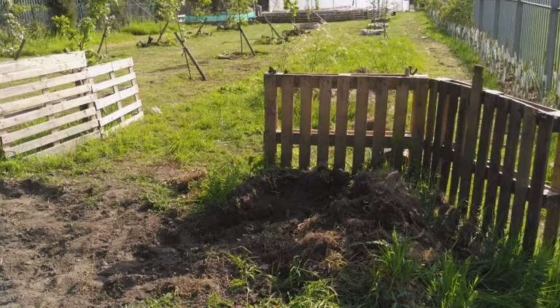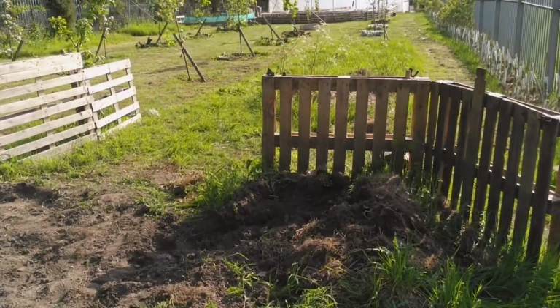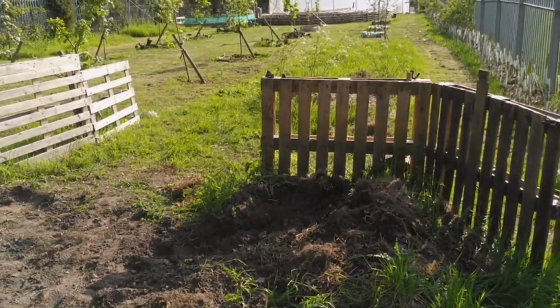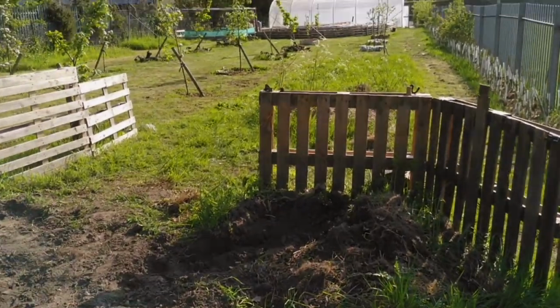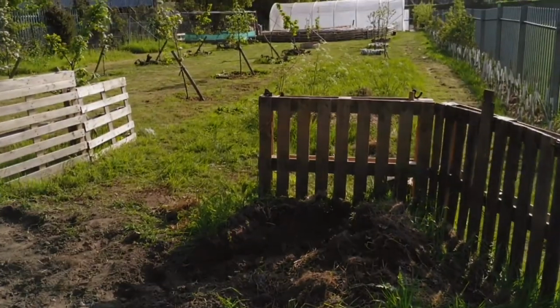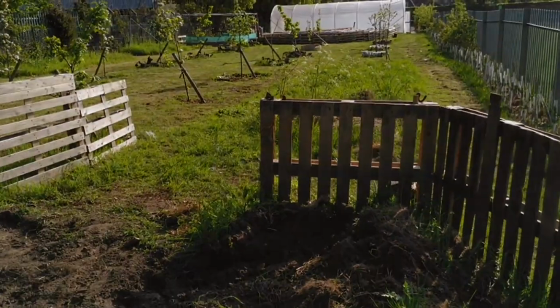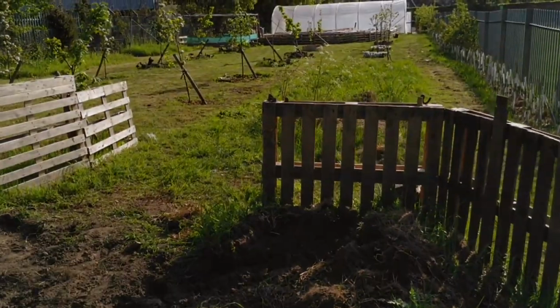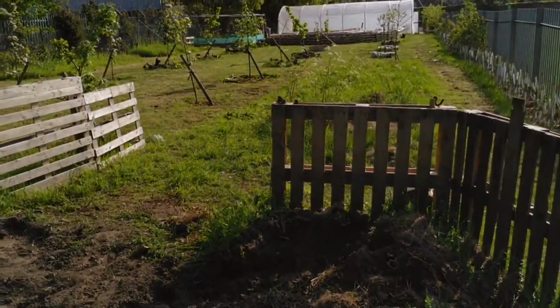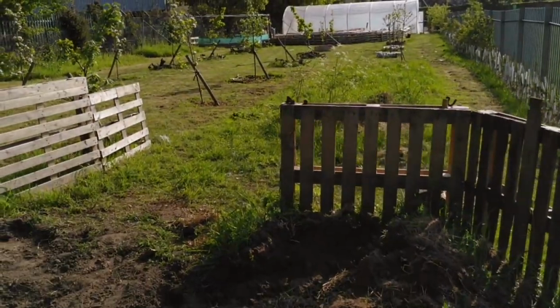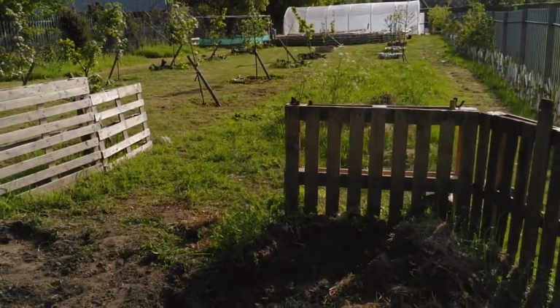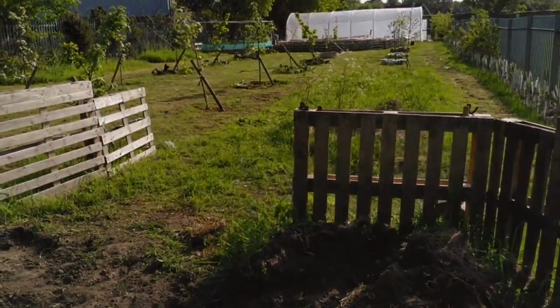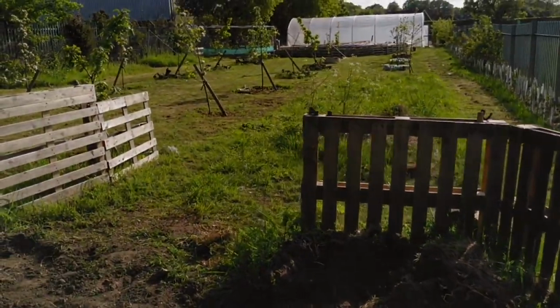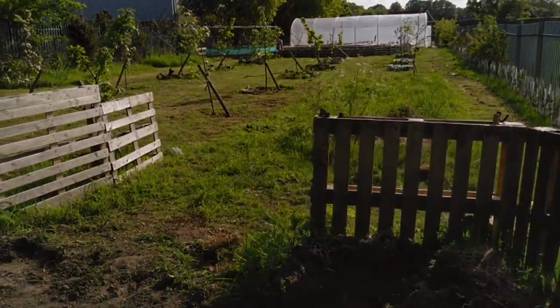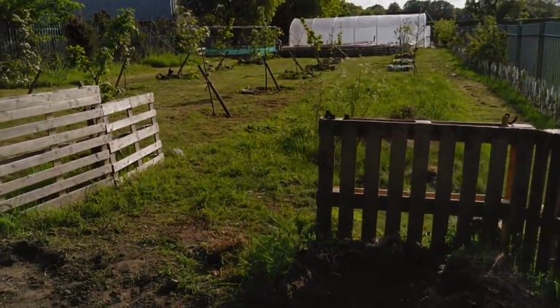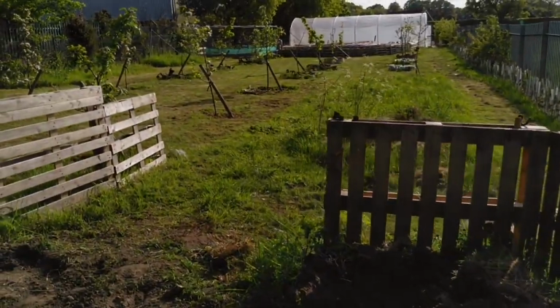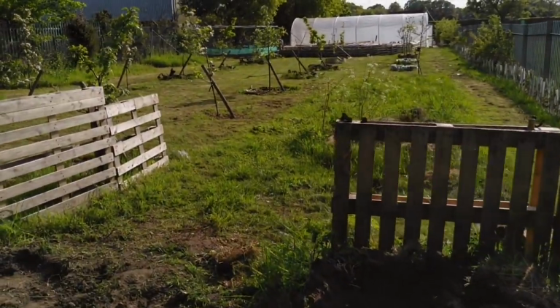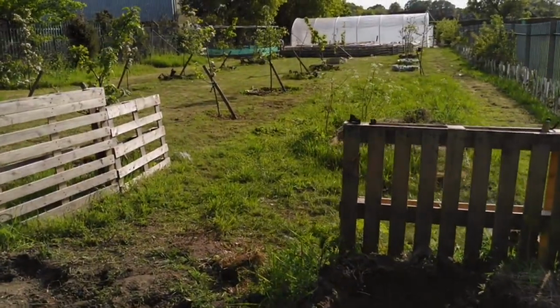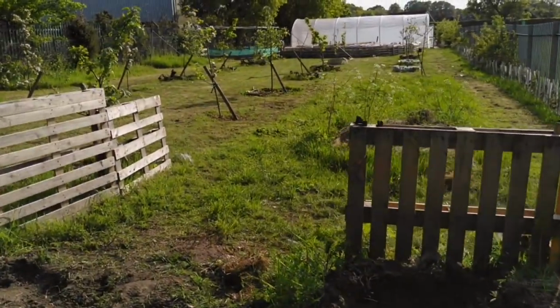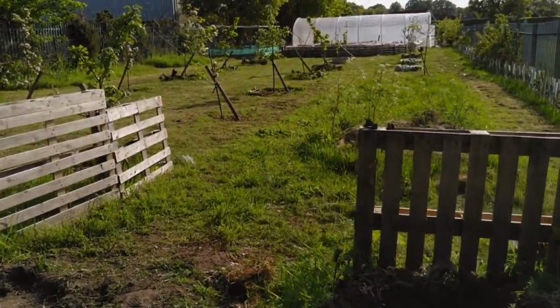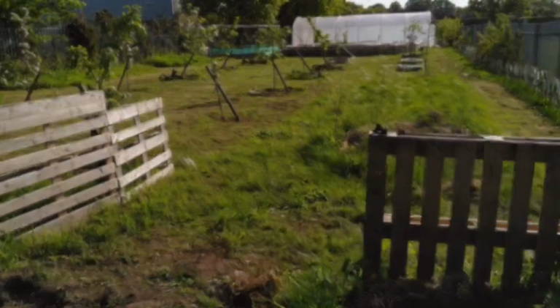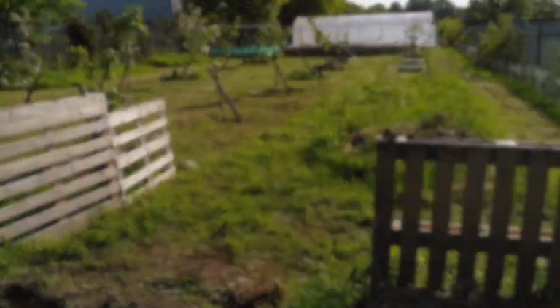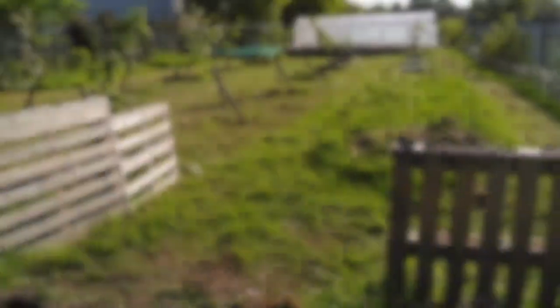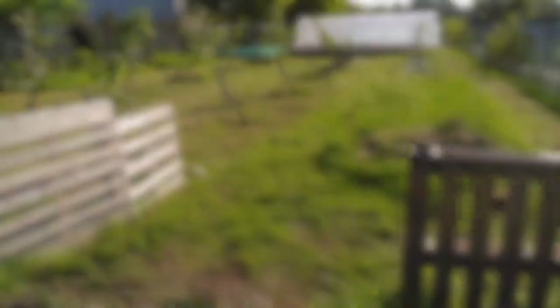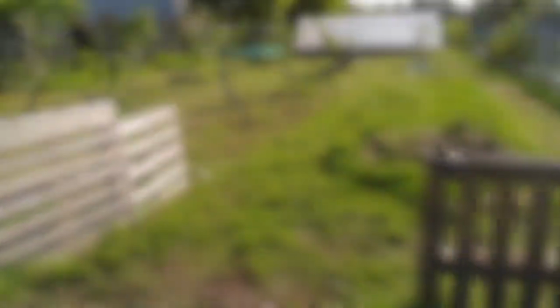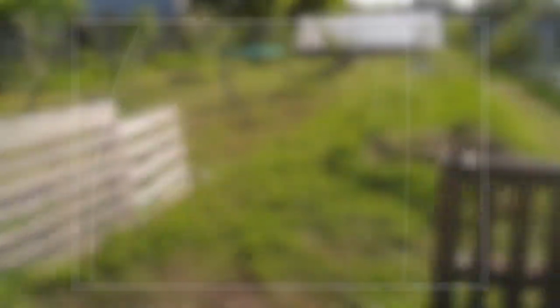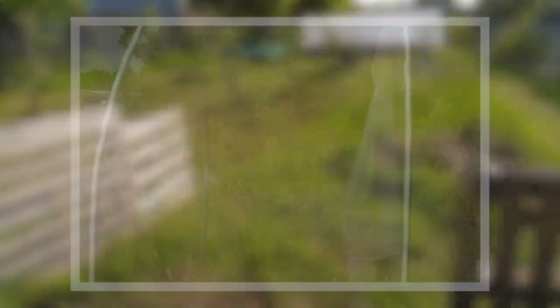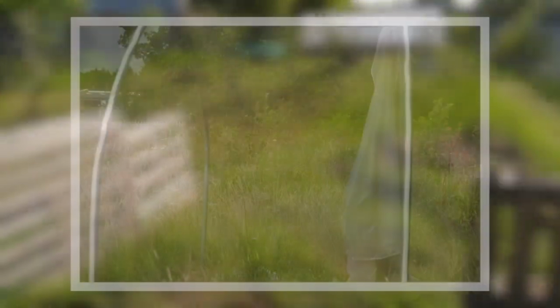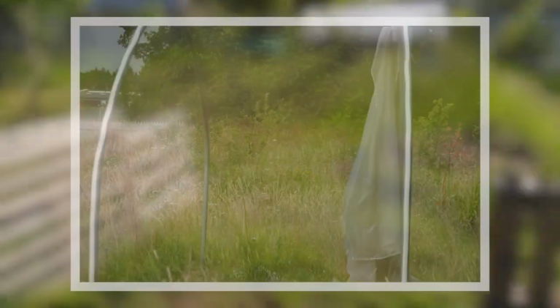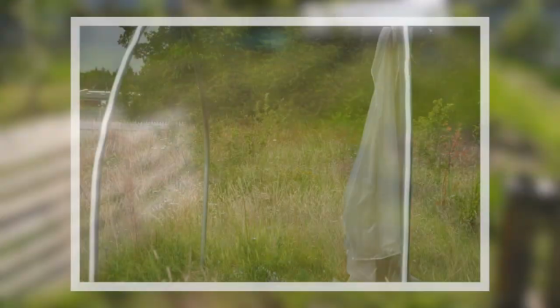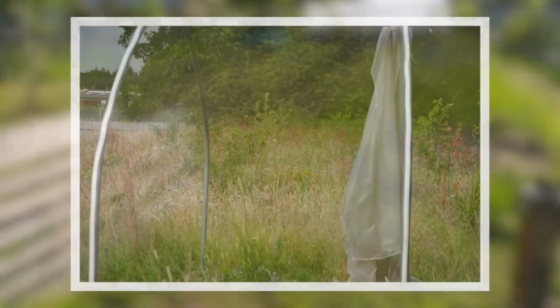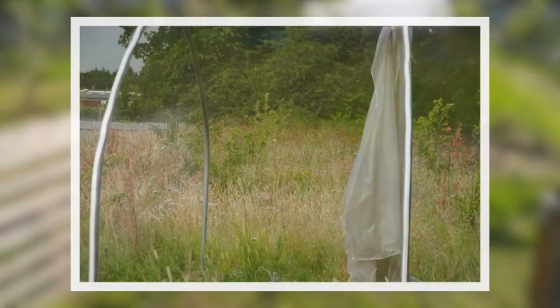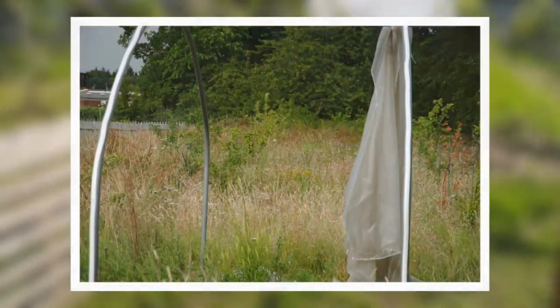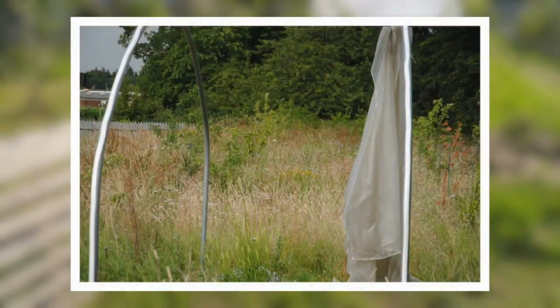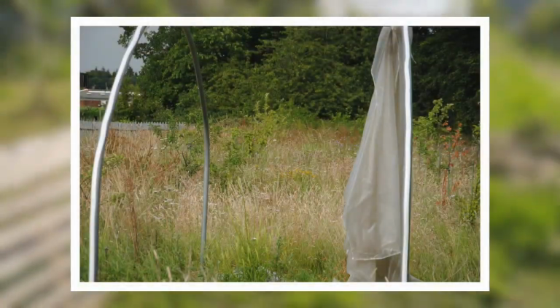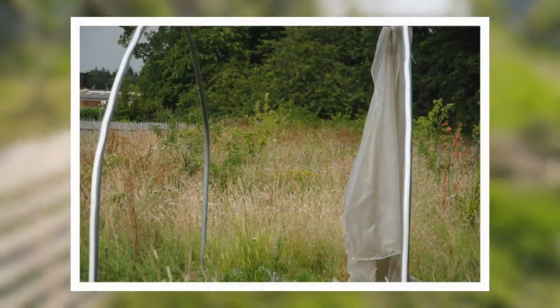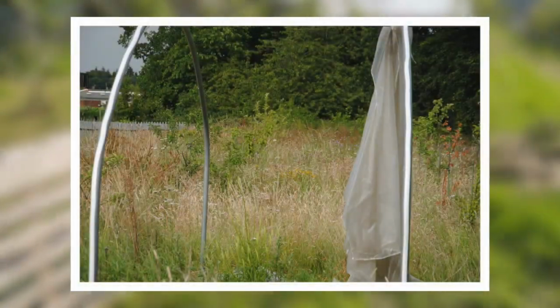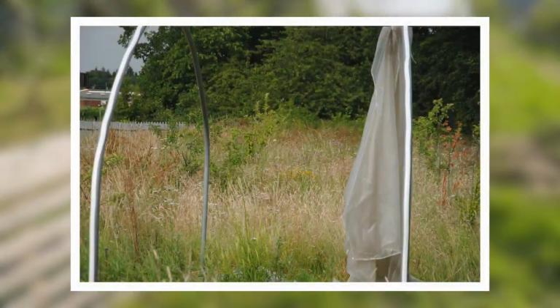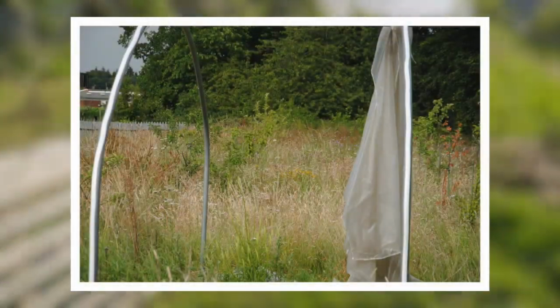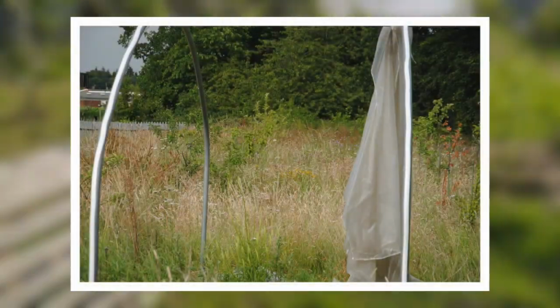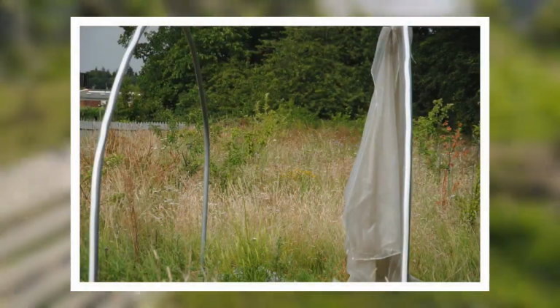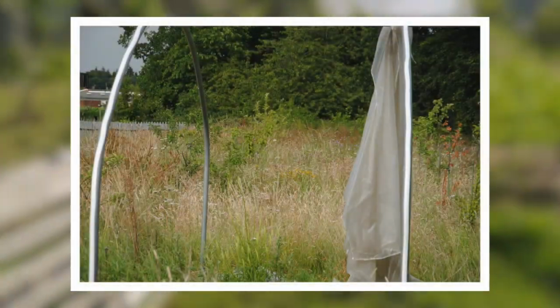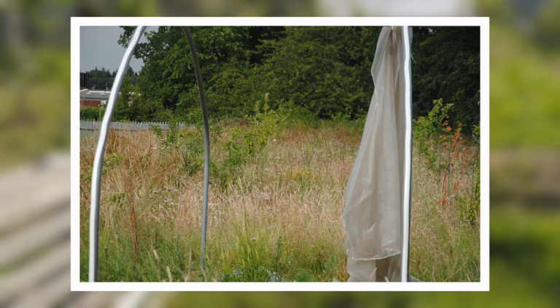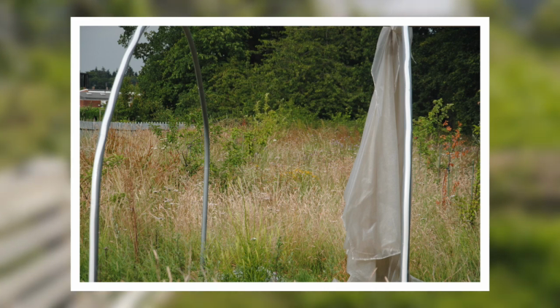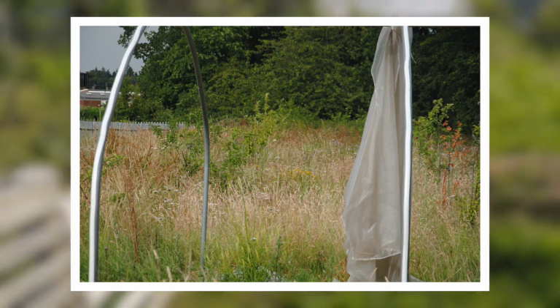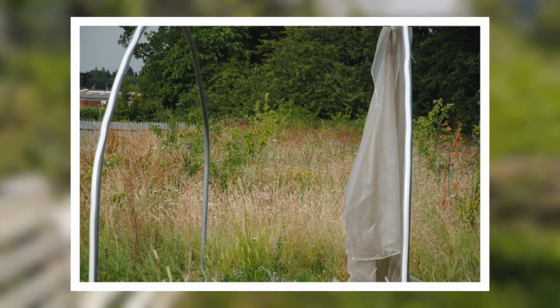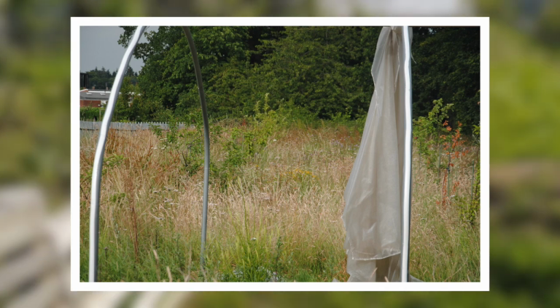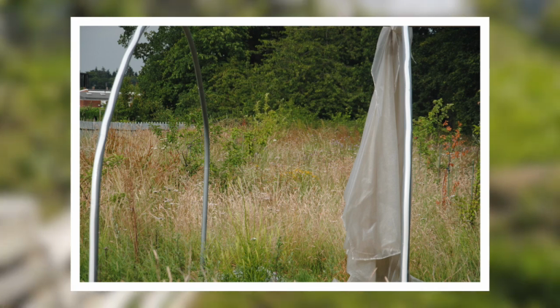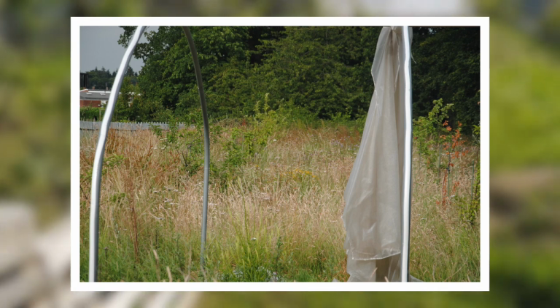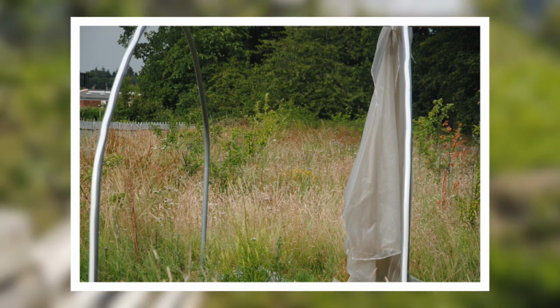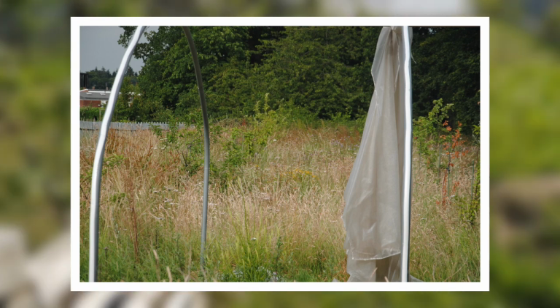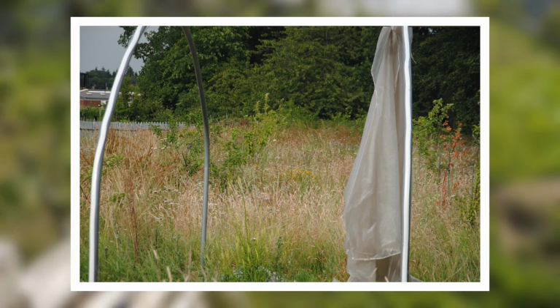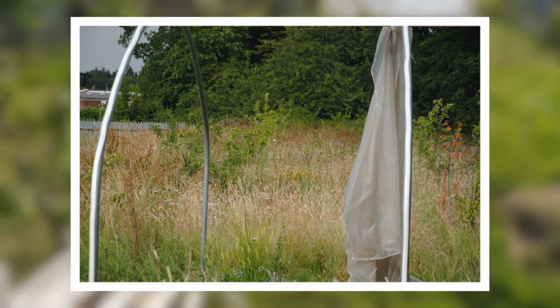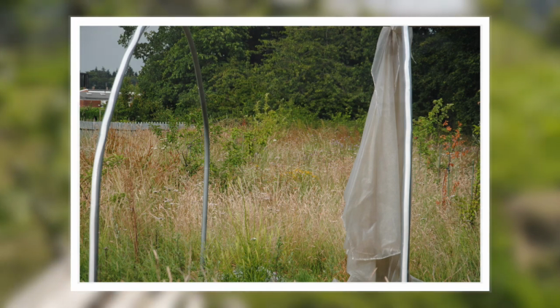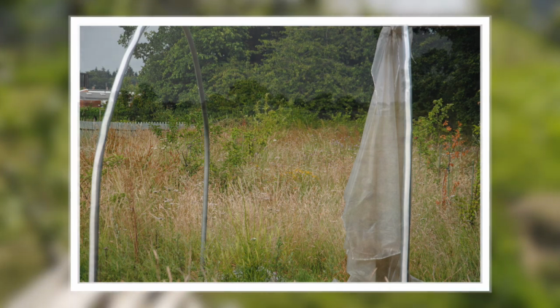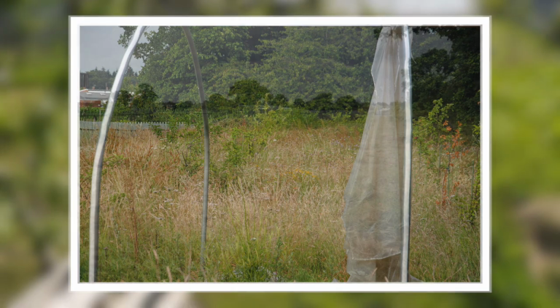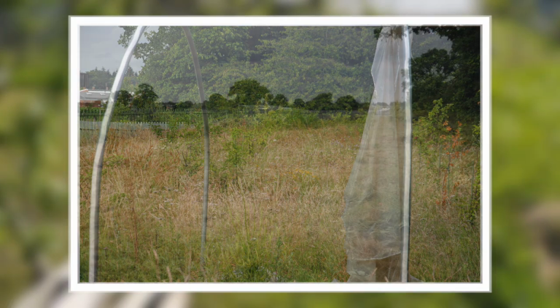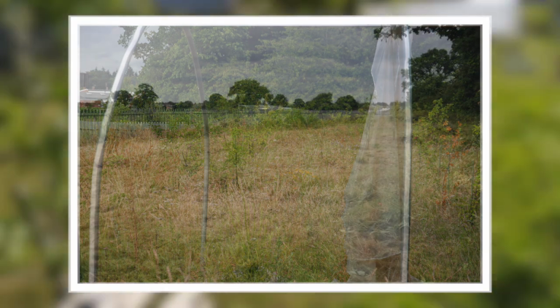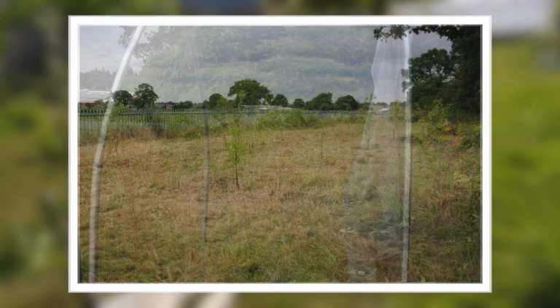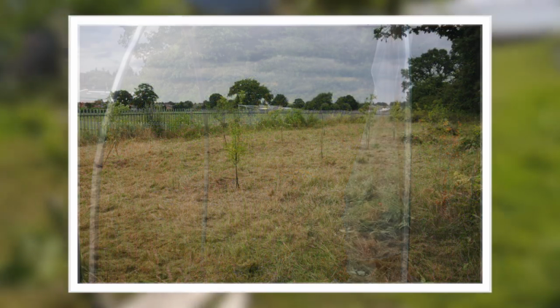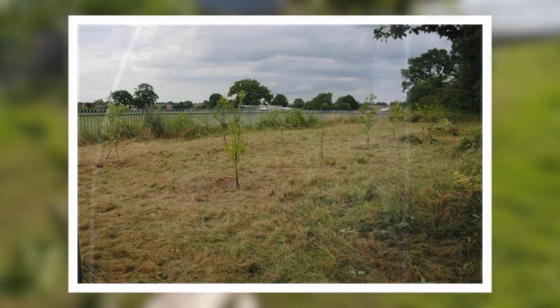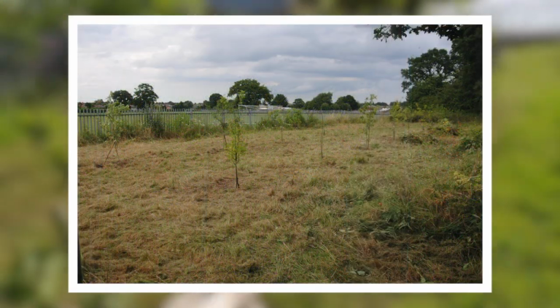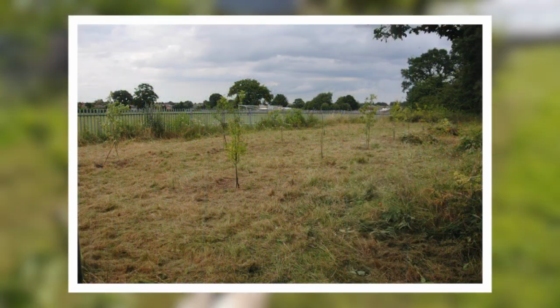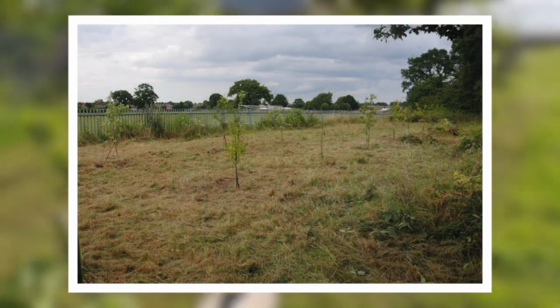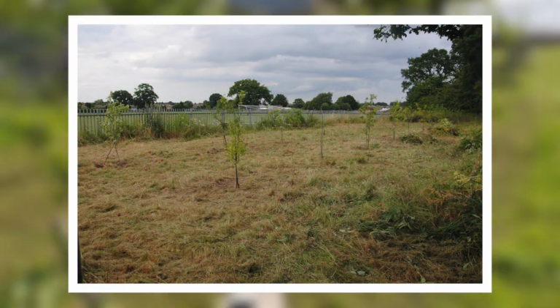Up ahead here is the orchard area. On your screens you should see what this area used to look like before the Papillon project came to help this school.